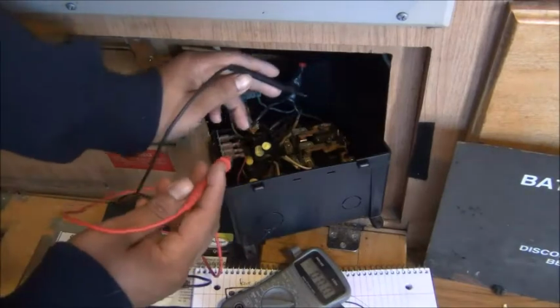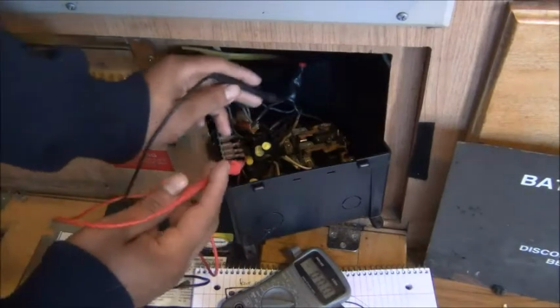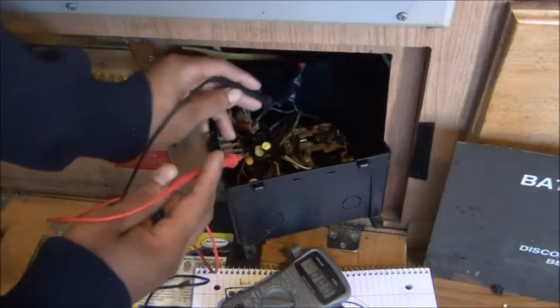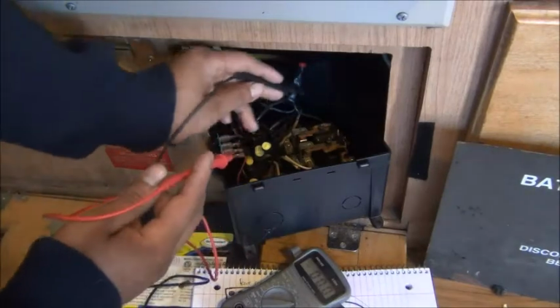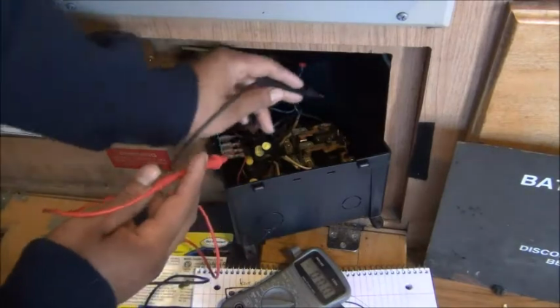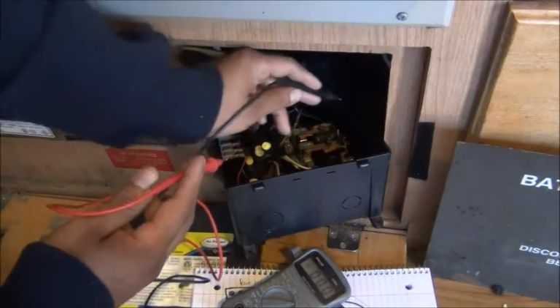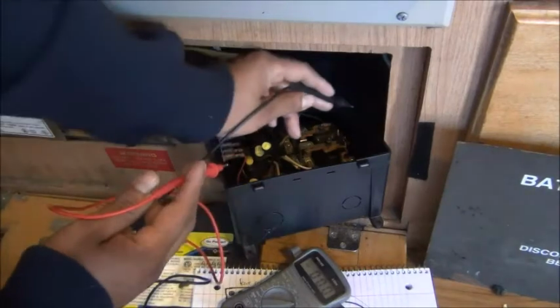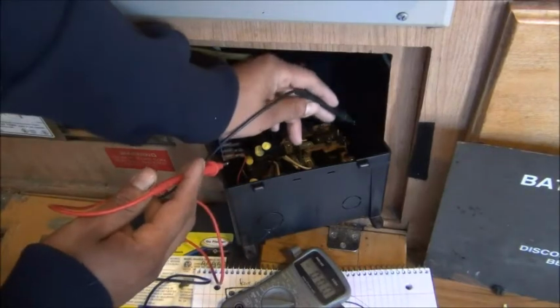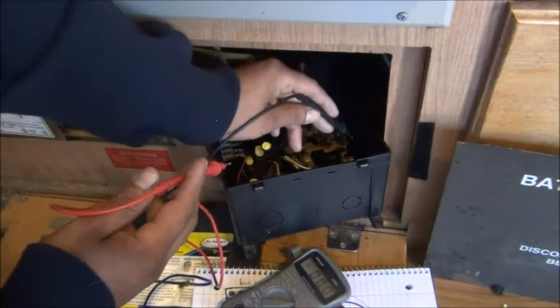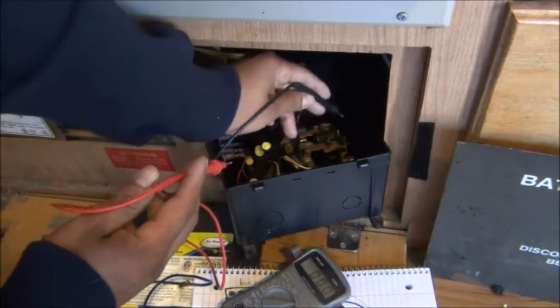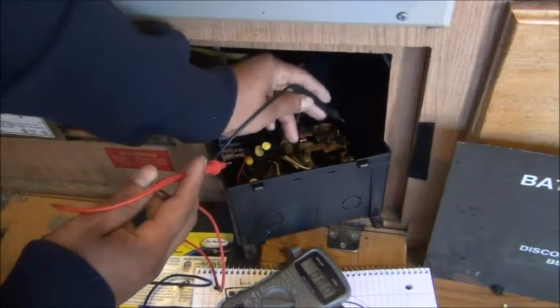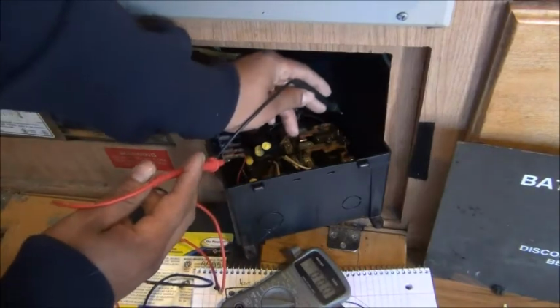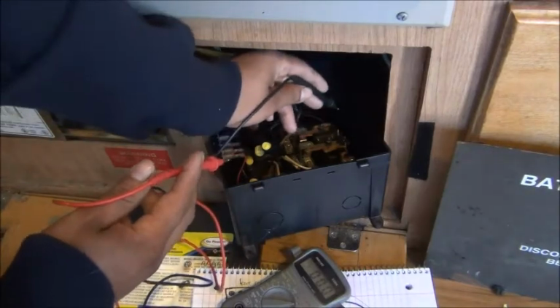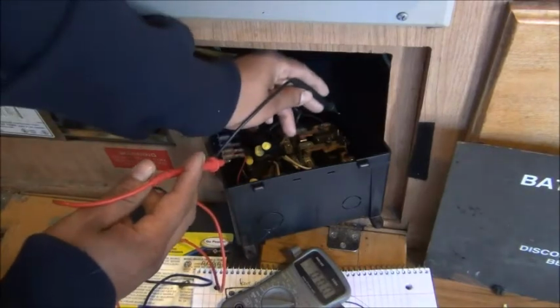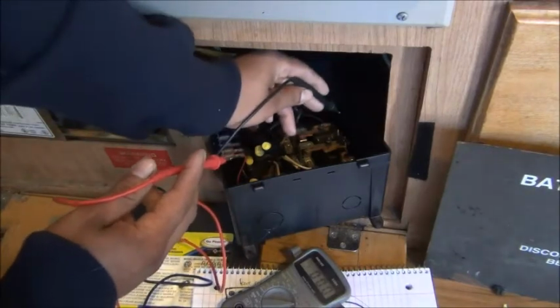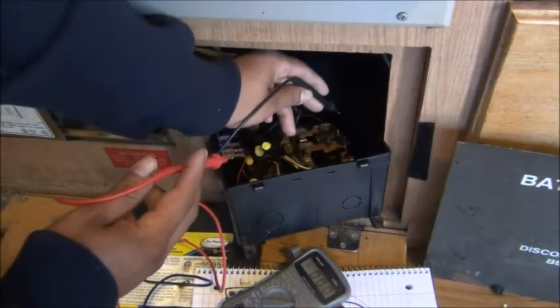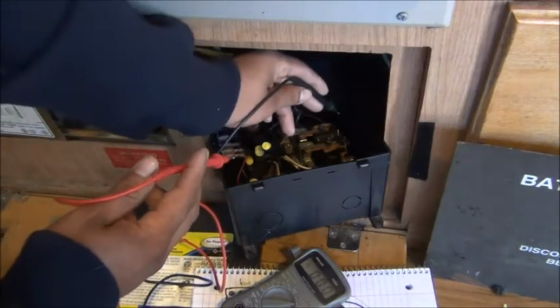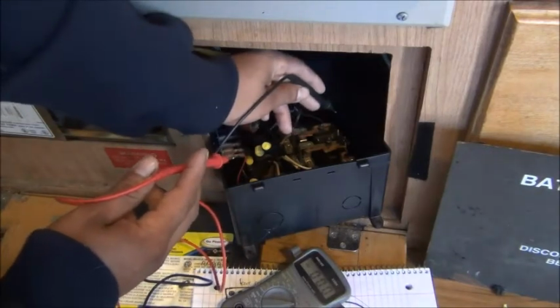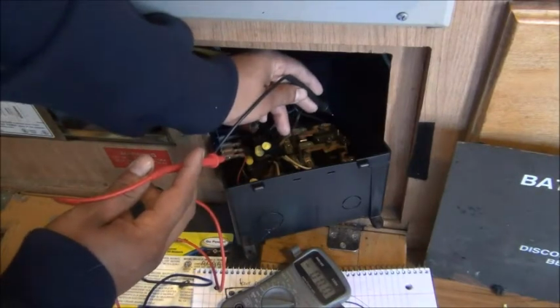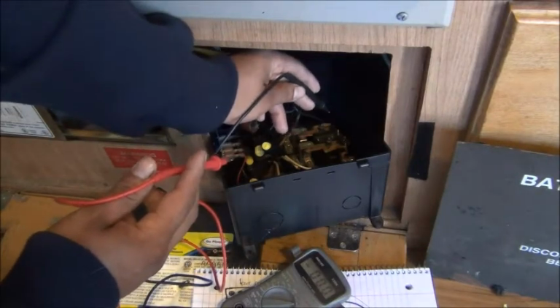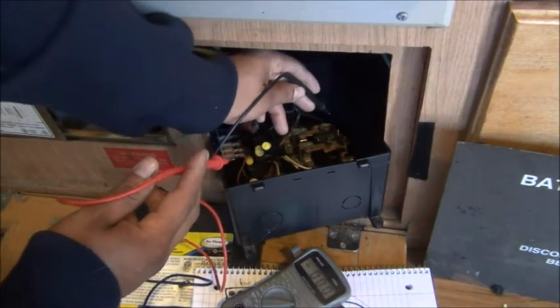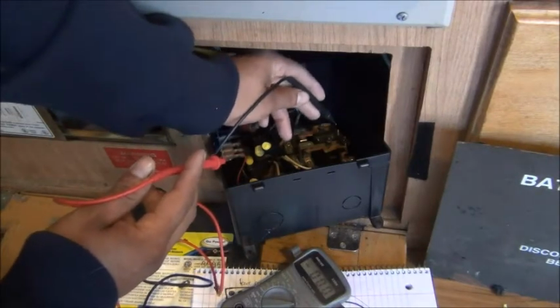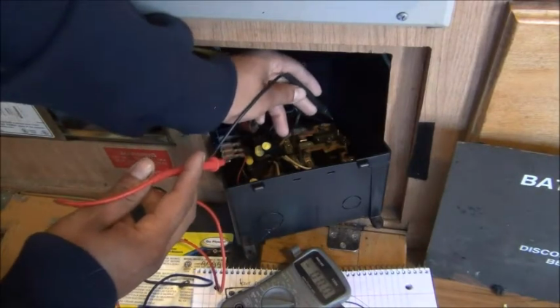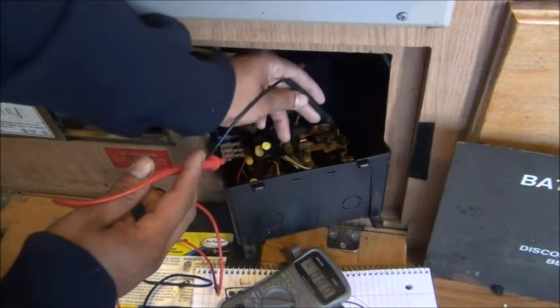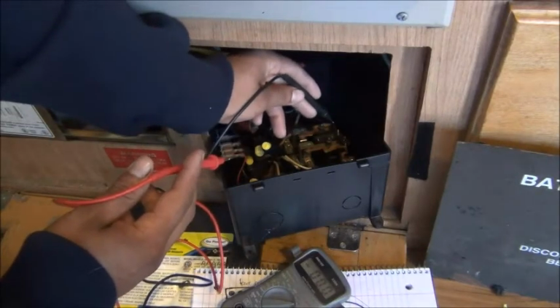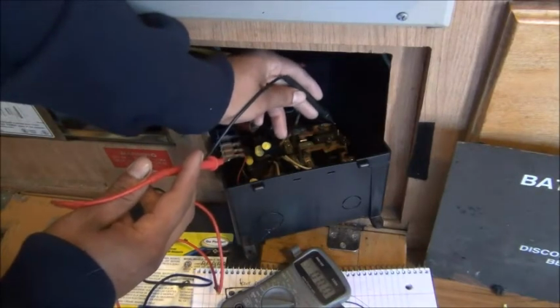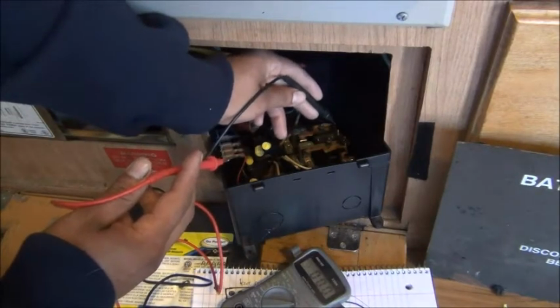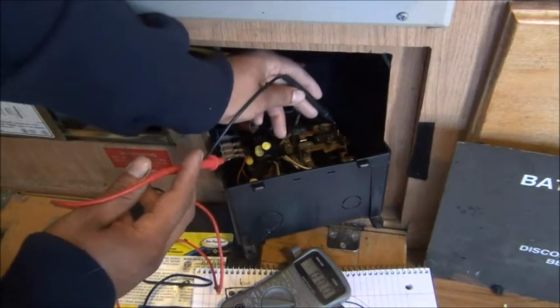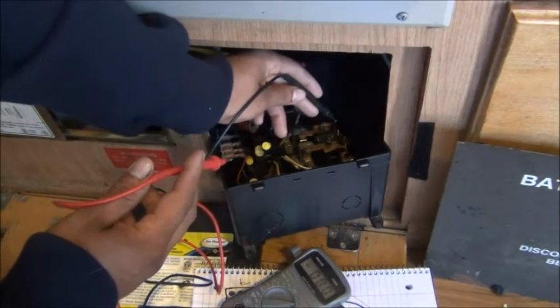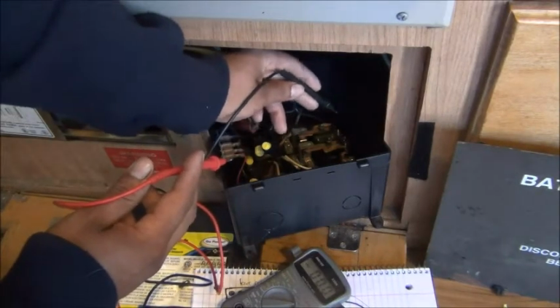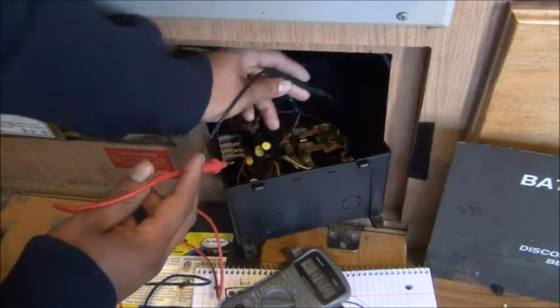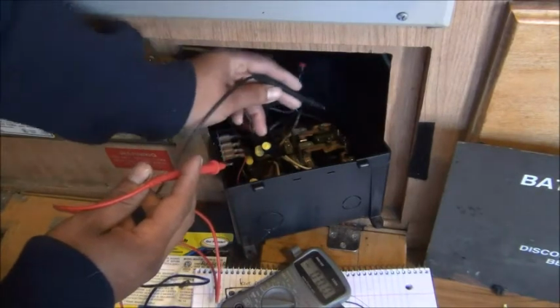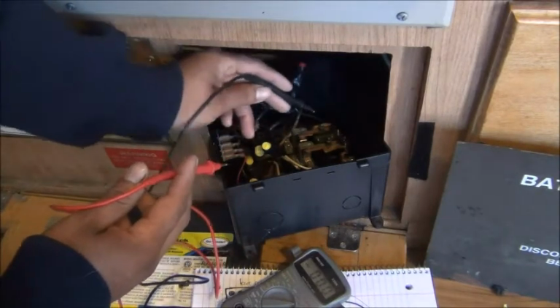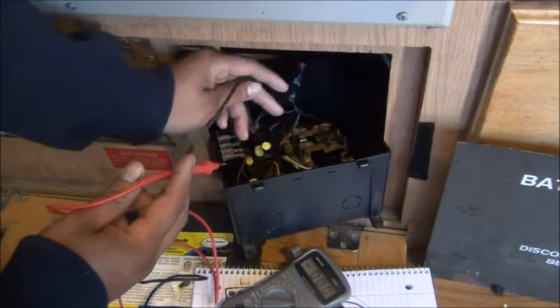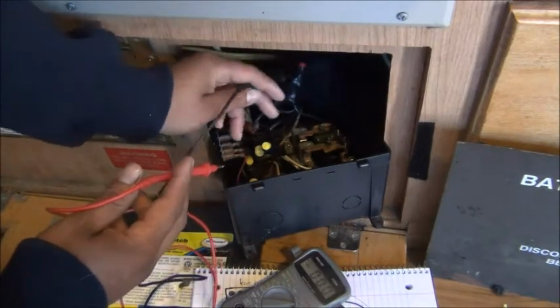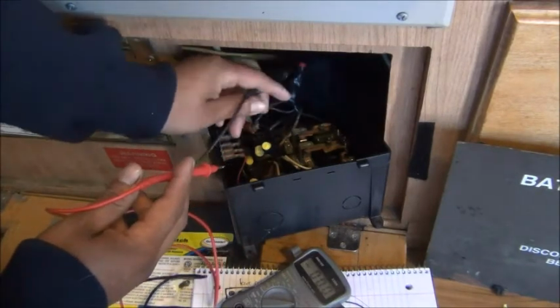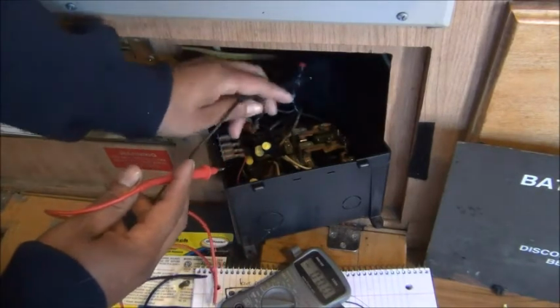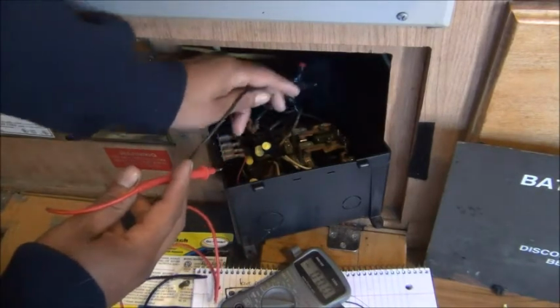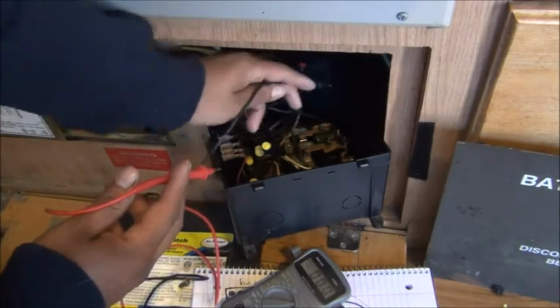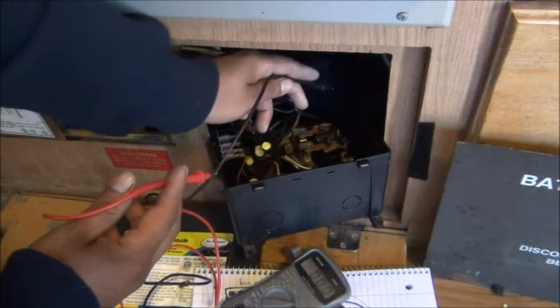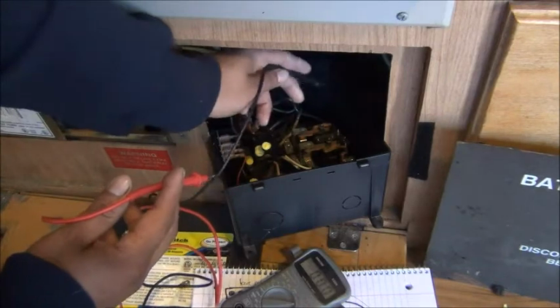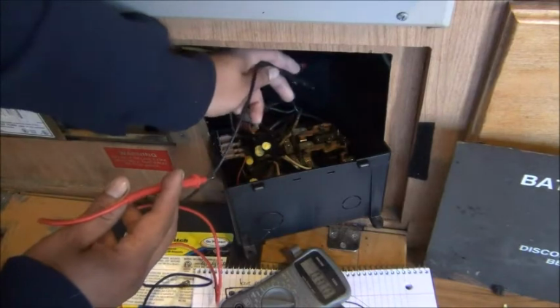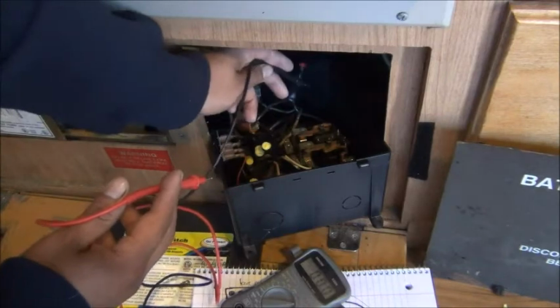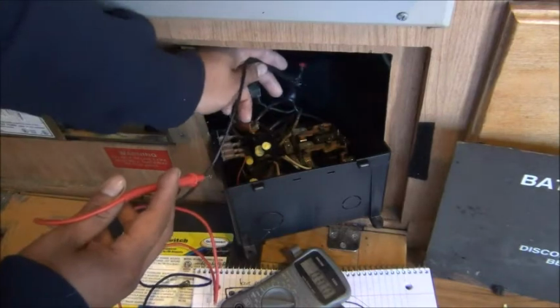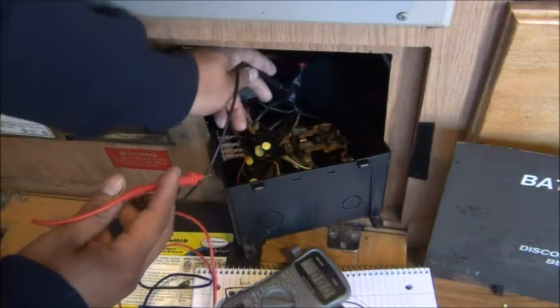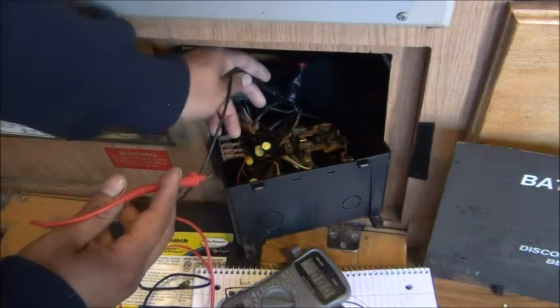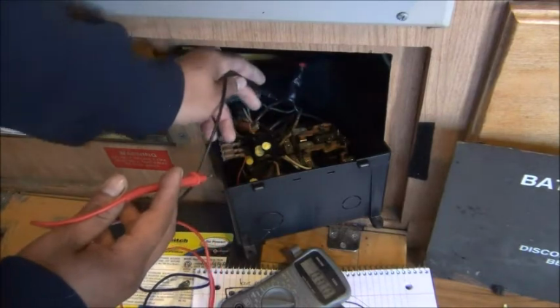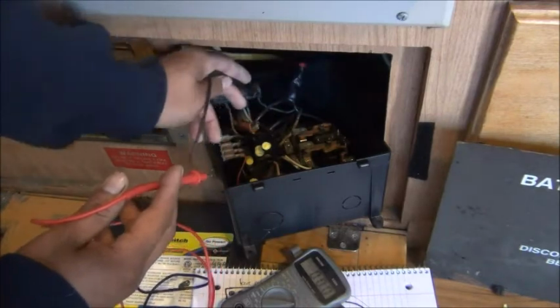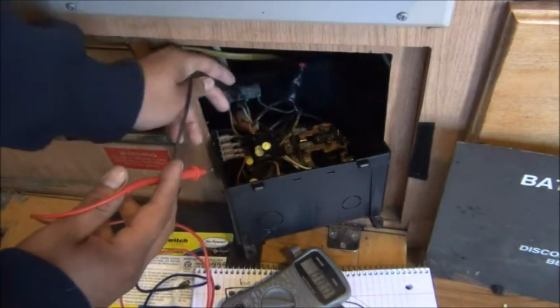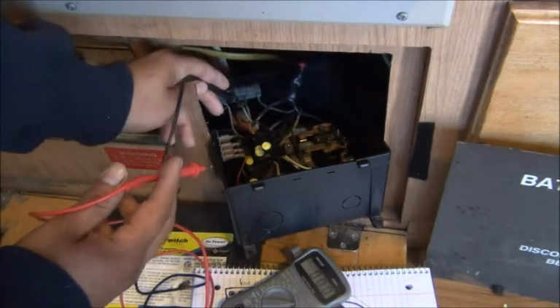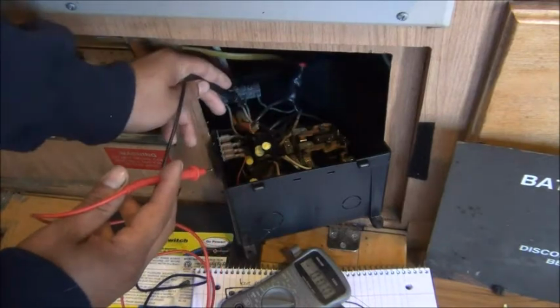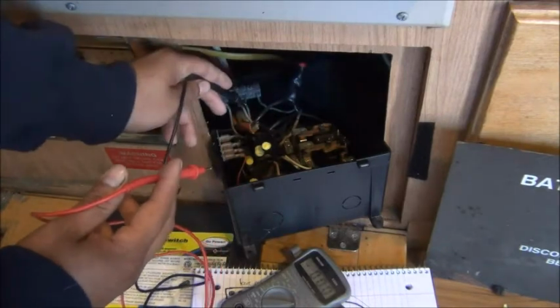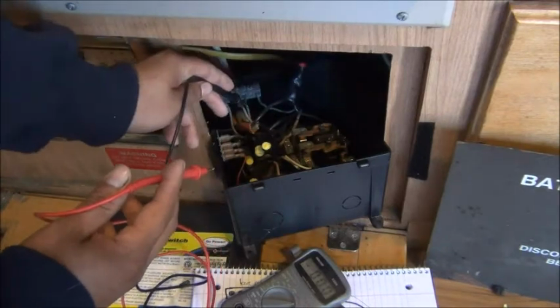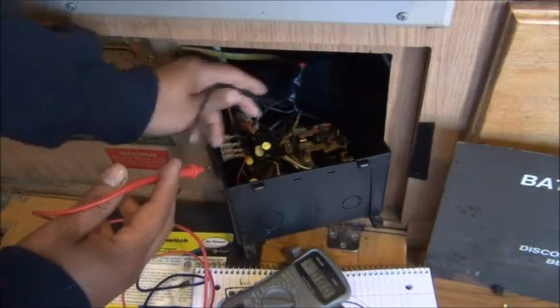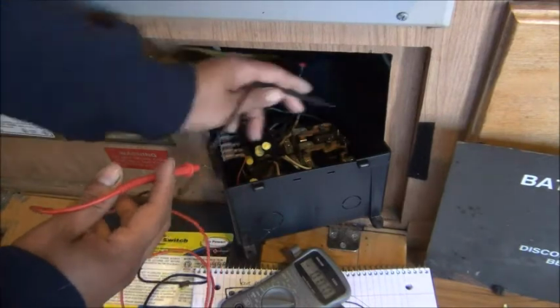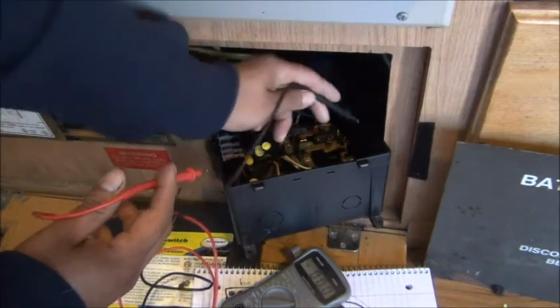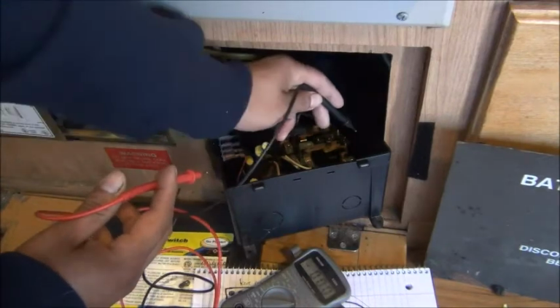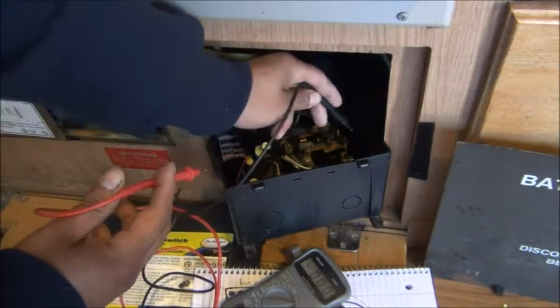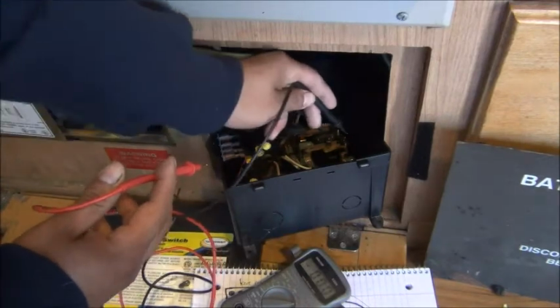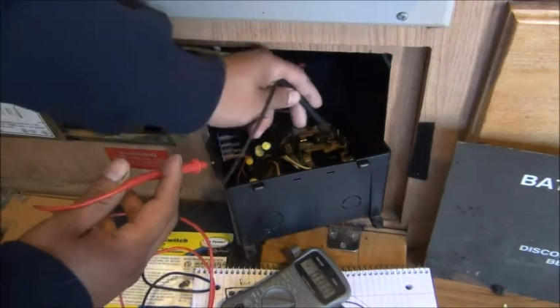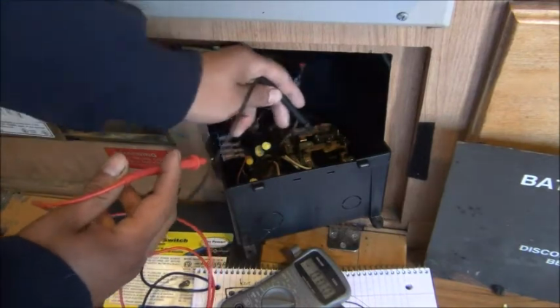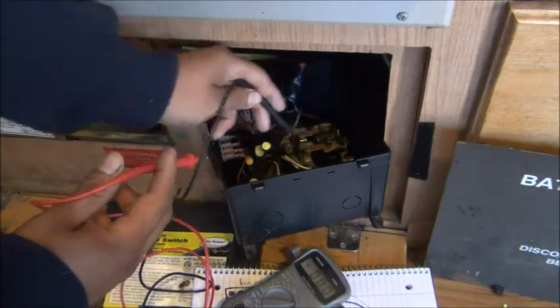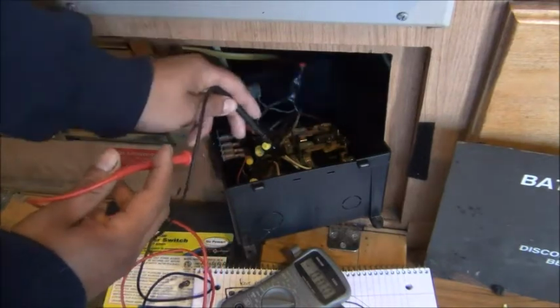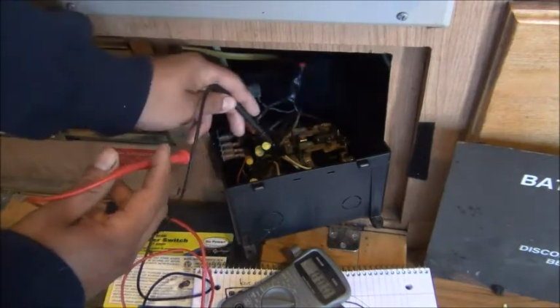Now the top one up here — that'll be your incoming power. And it'll always be black on the left side and white on the right.